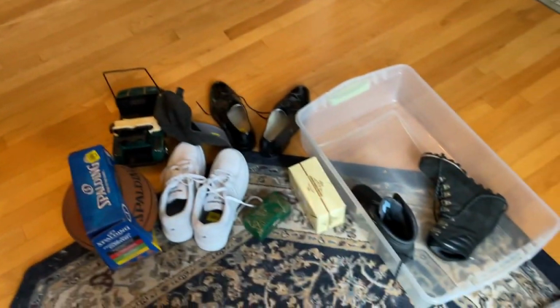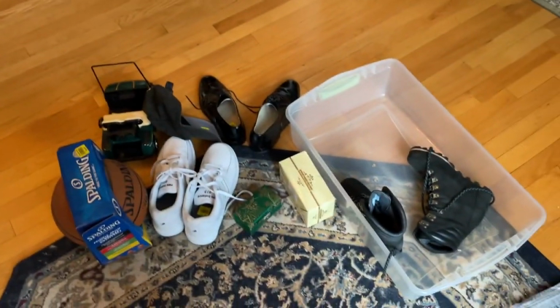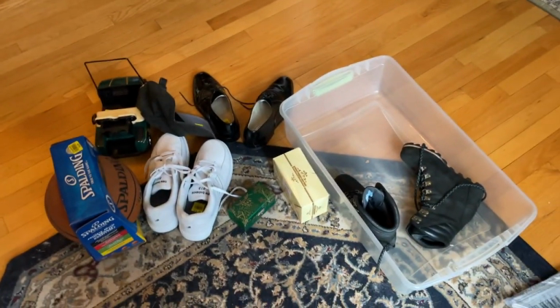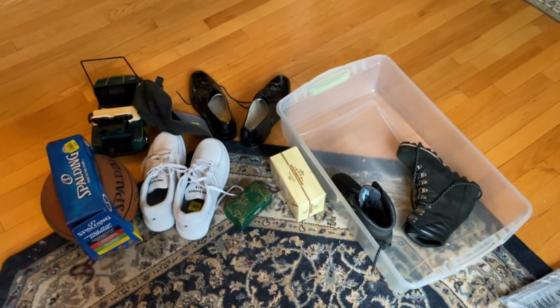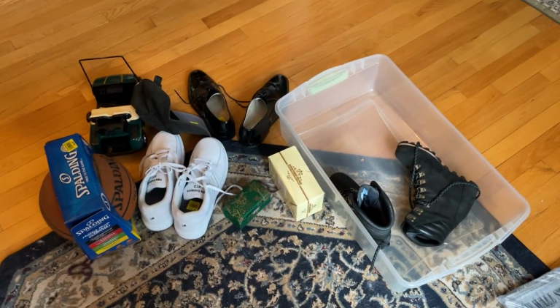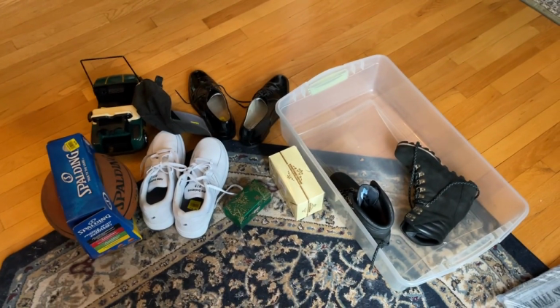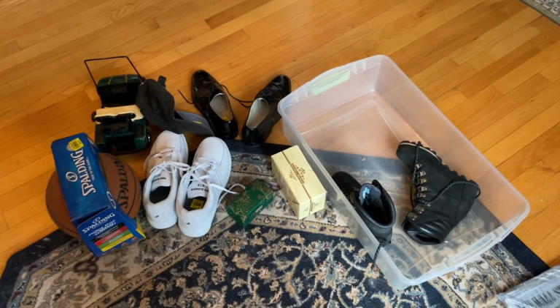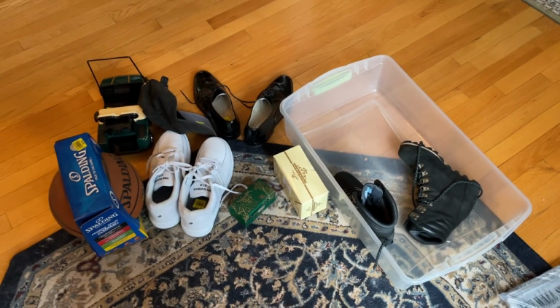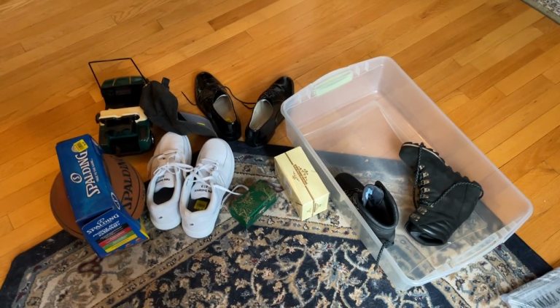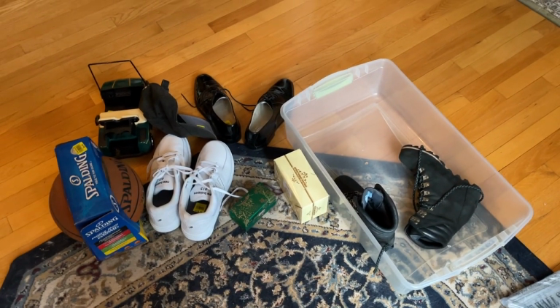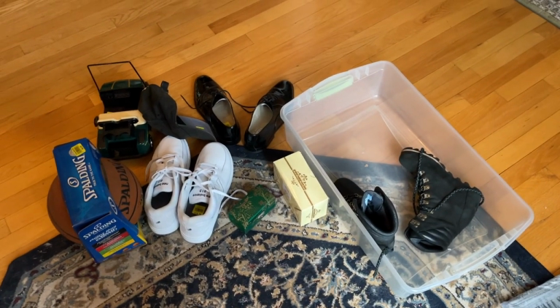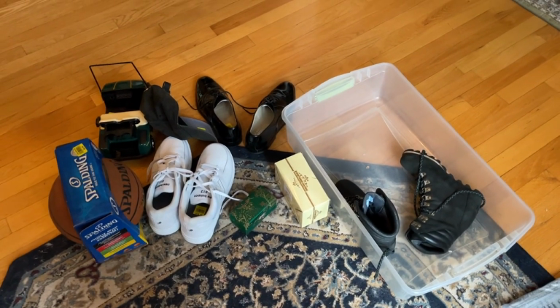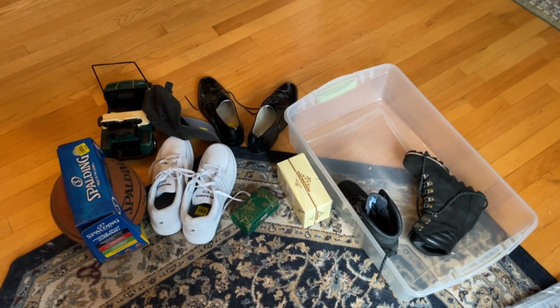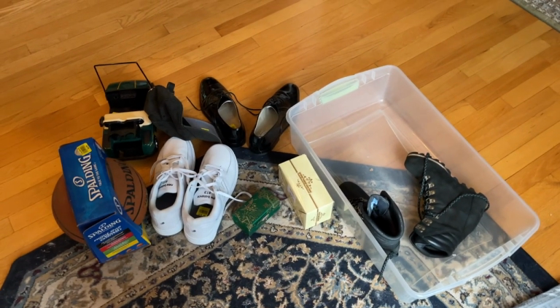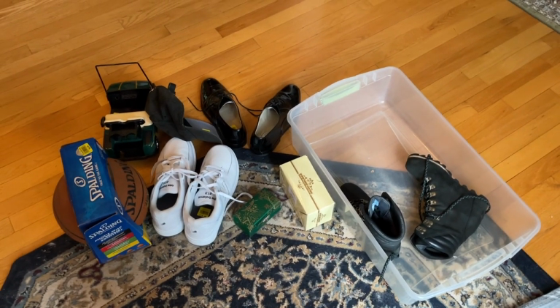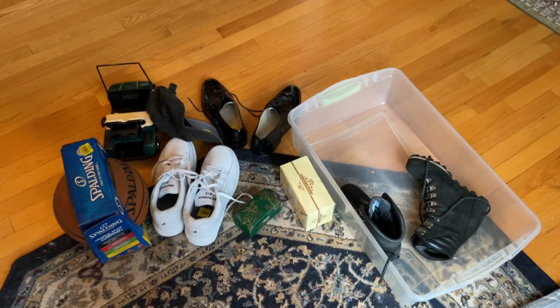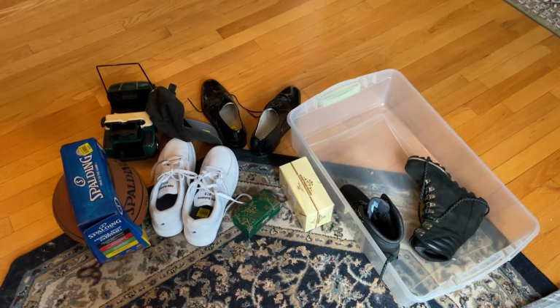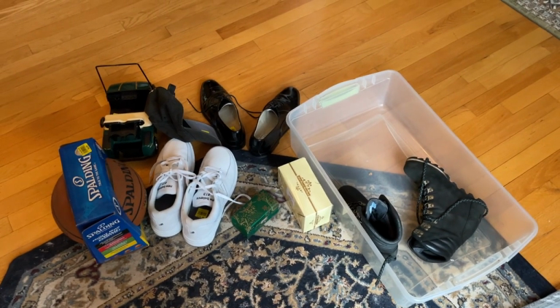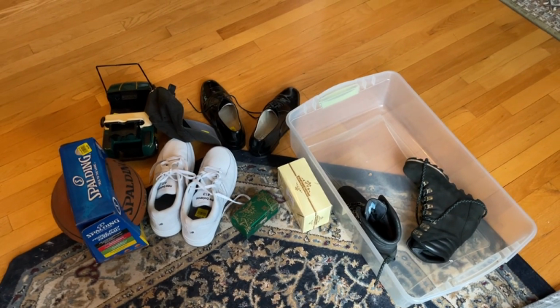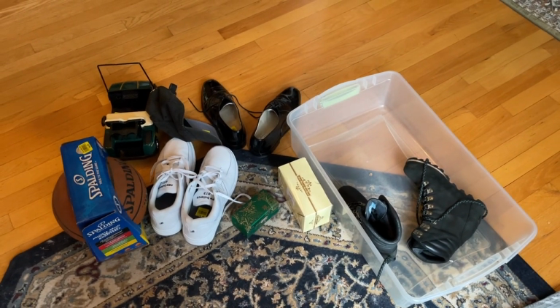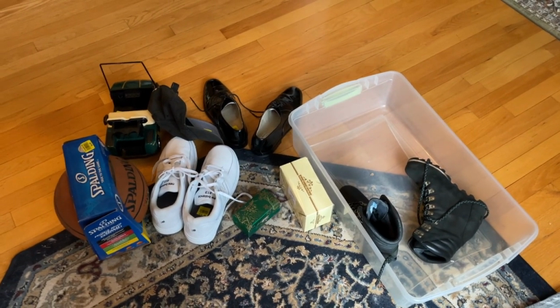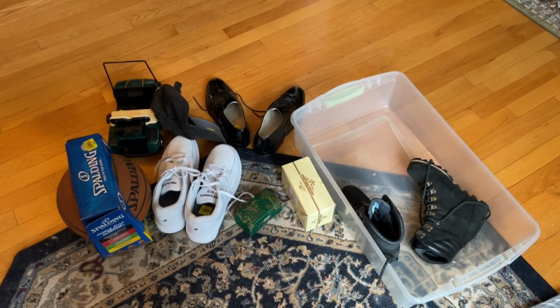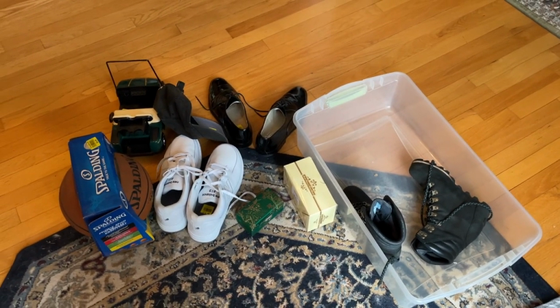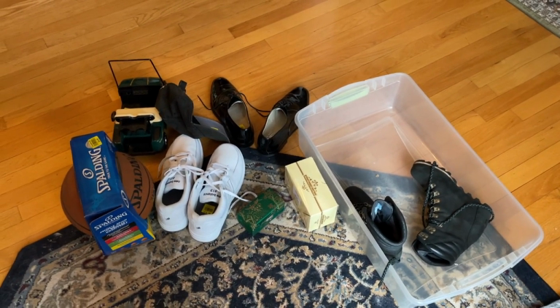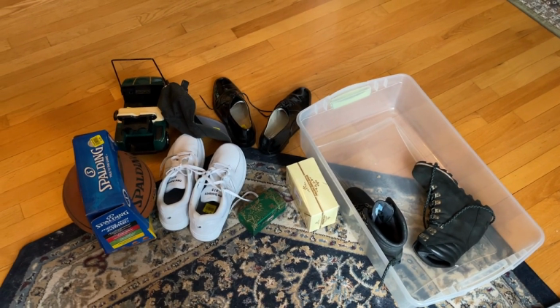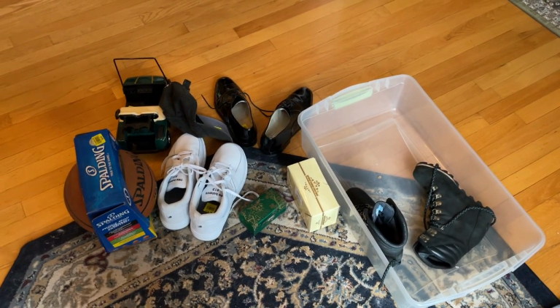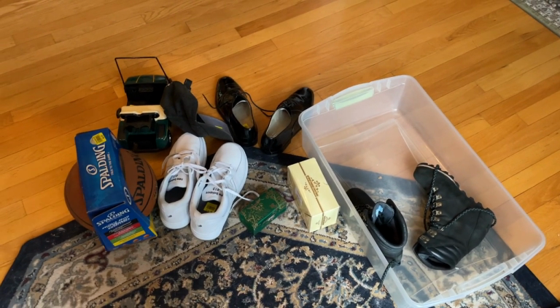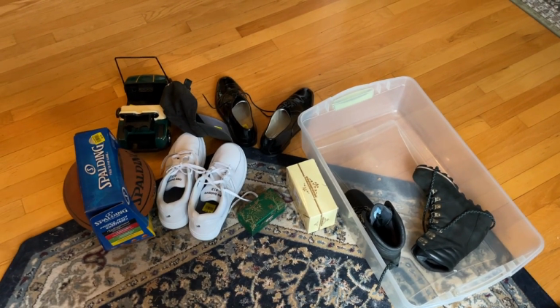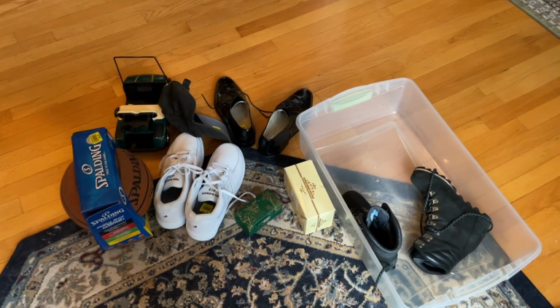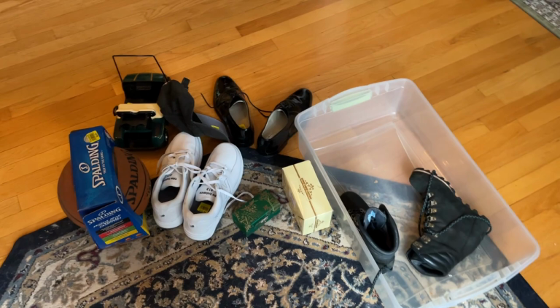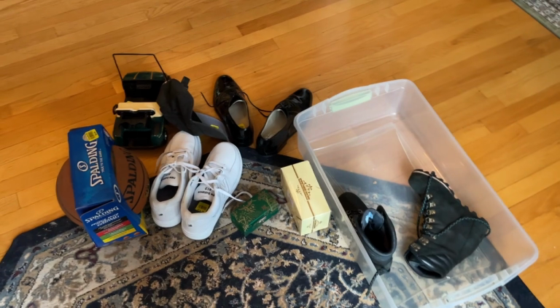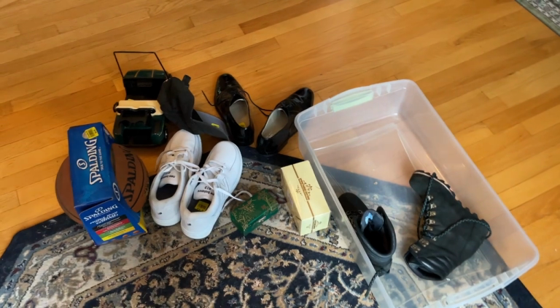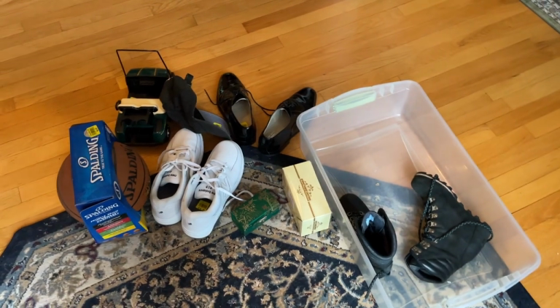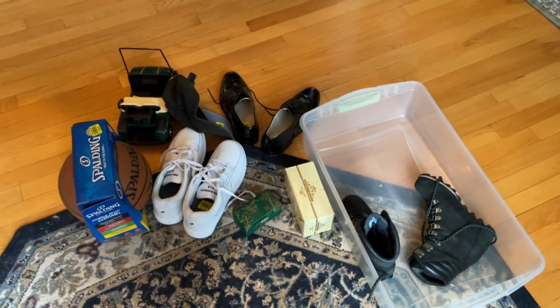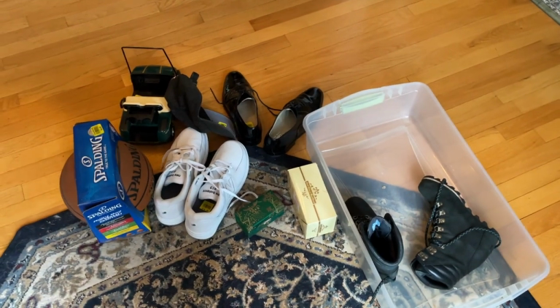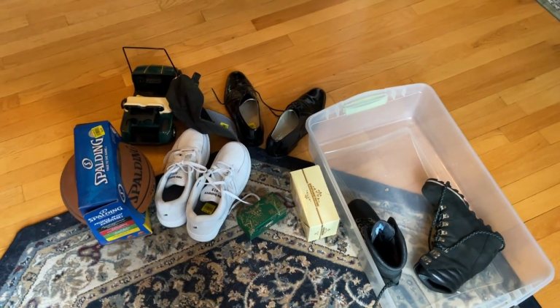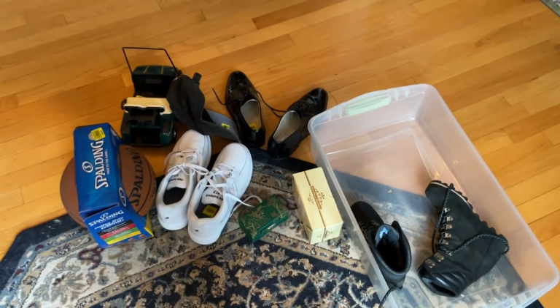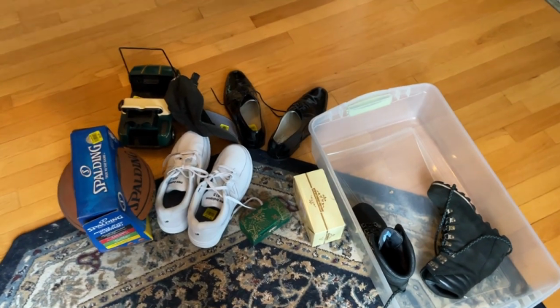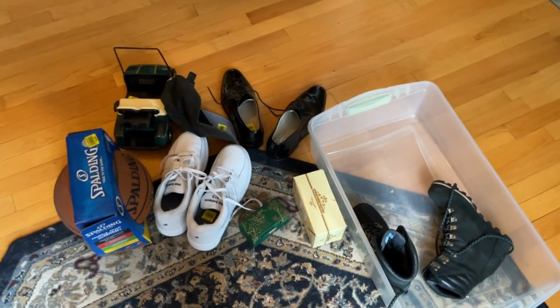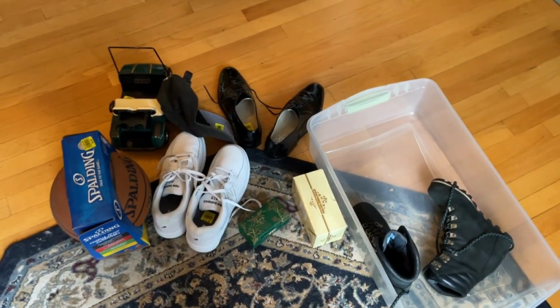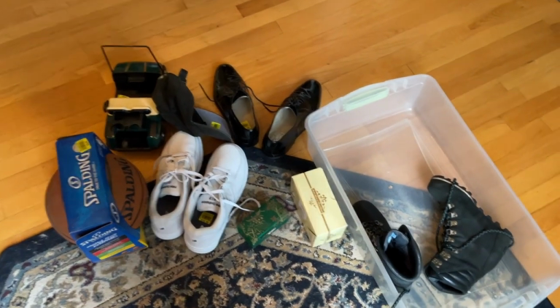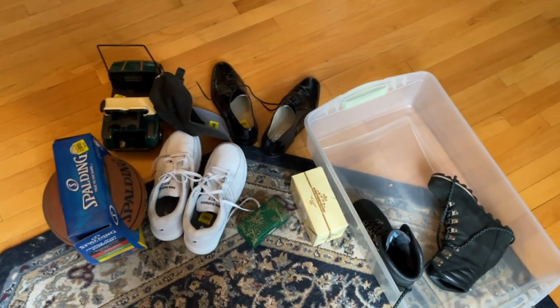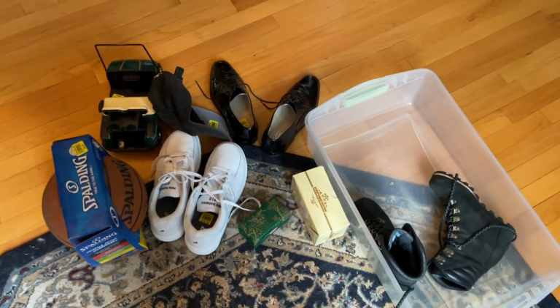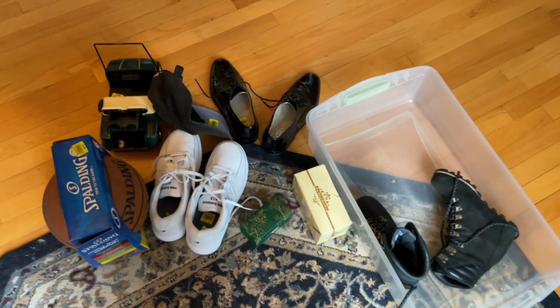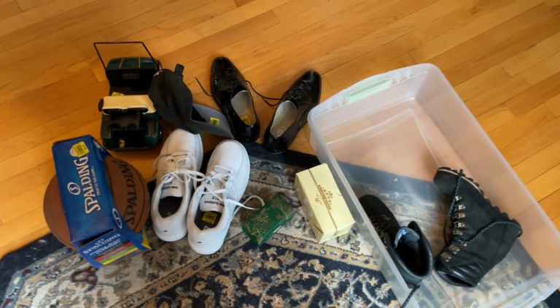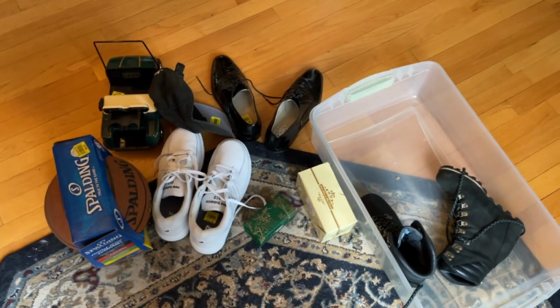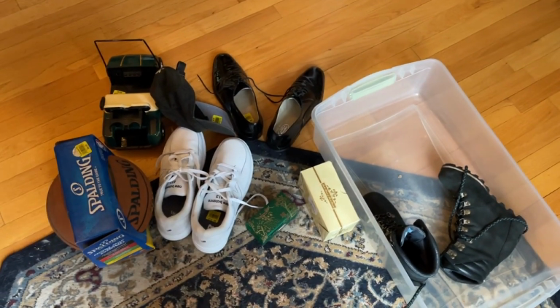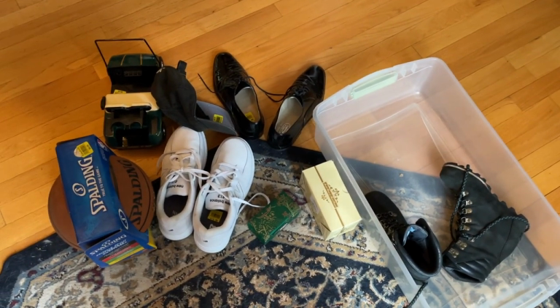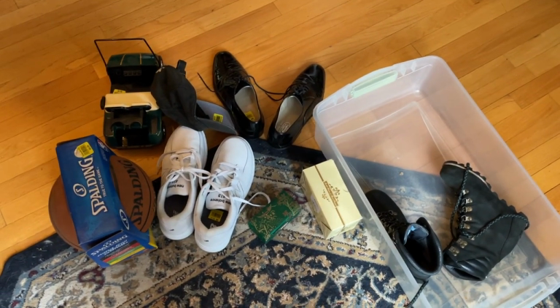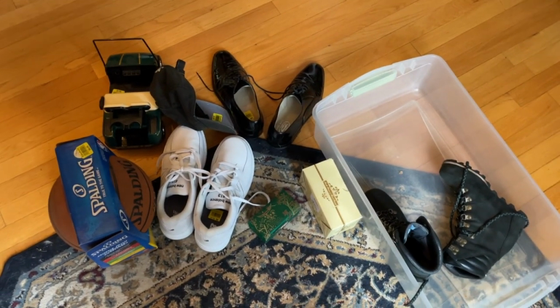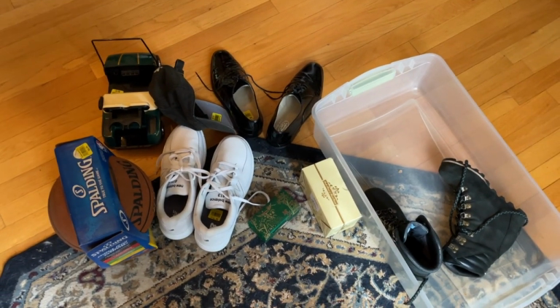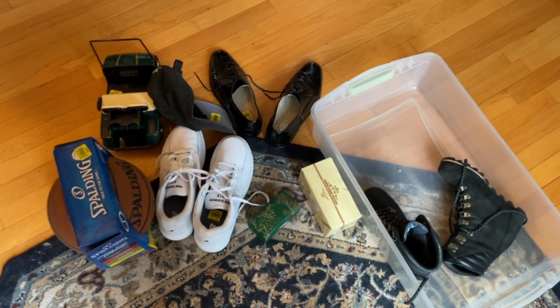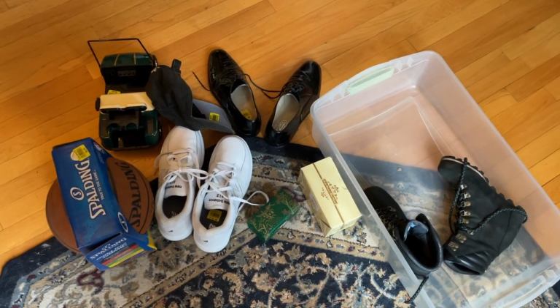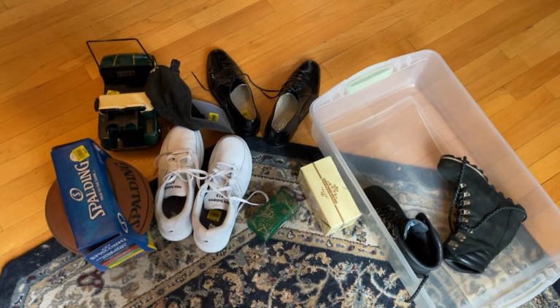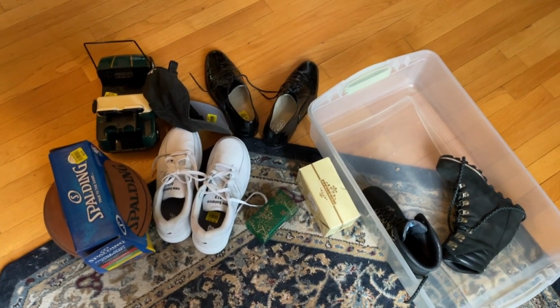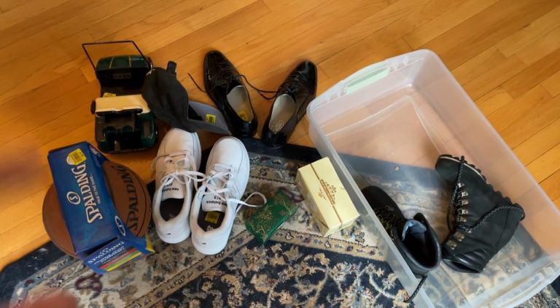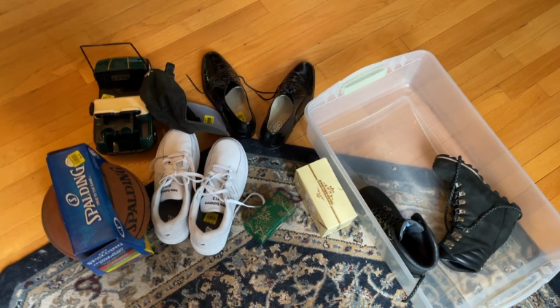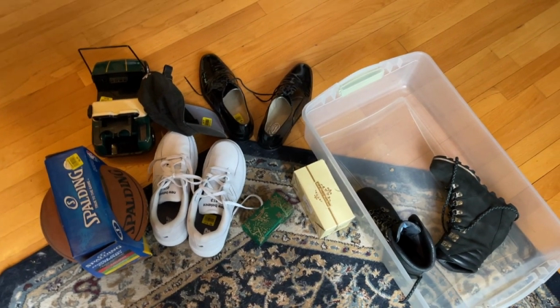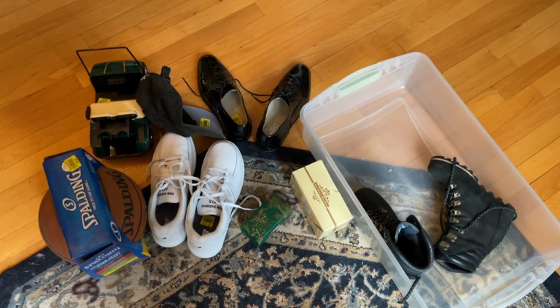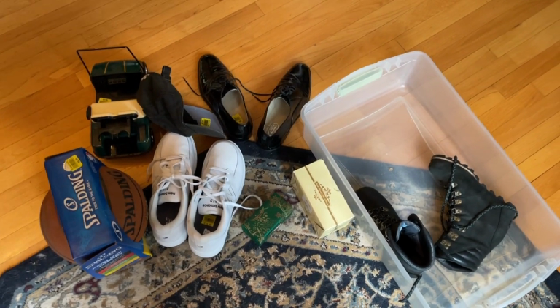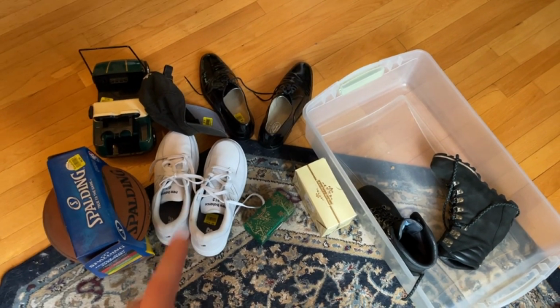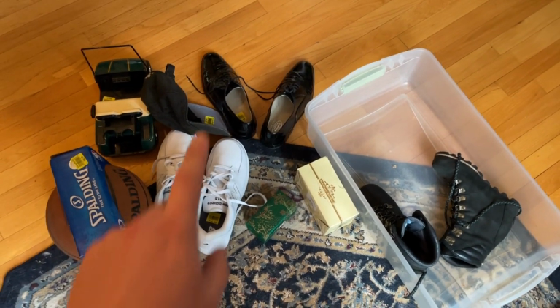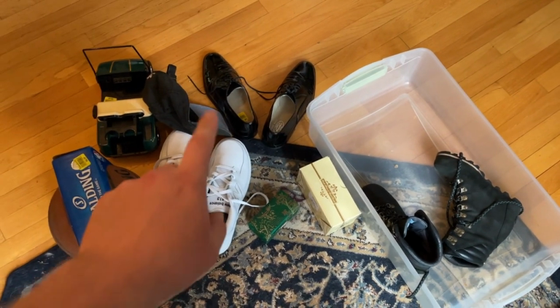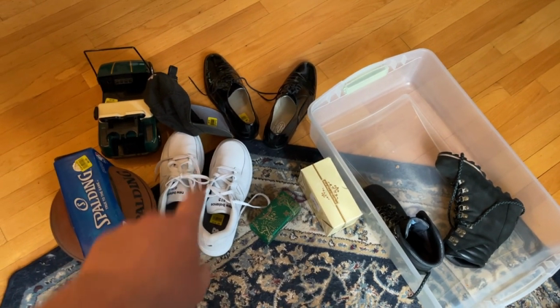A couple little finds today — gonna go do my listings. Happy Friday night to everybody, and I'll see you guys in the next video.